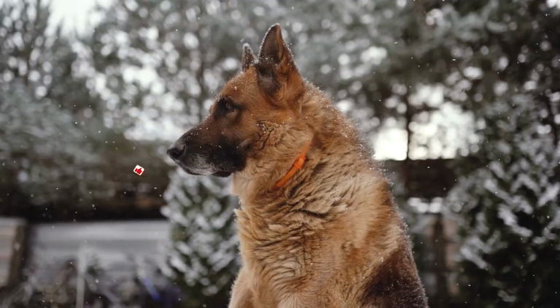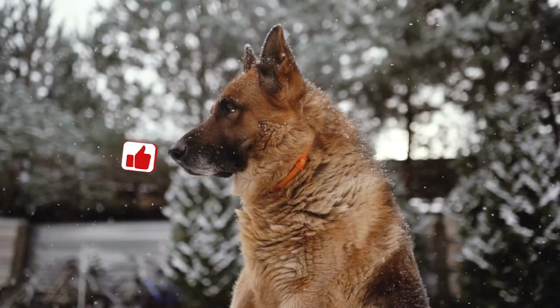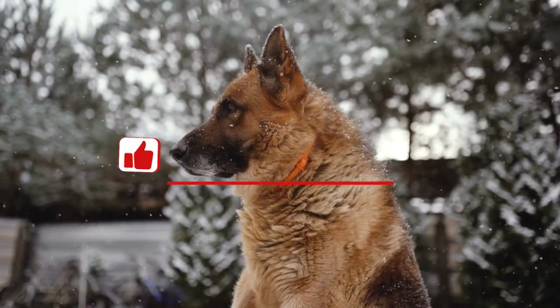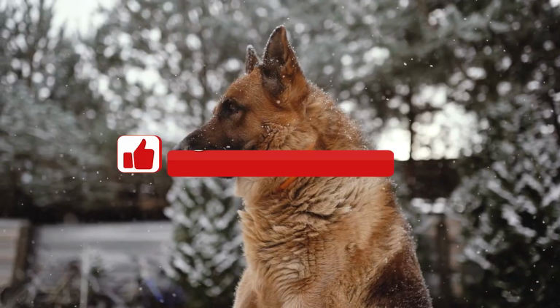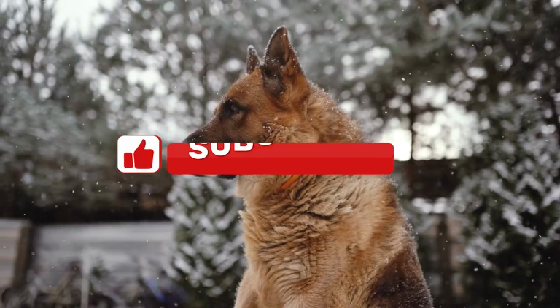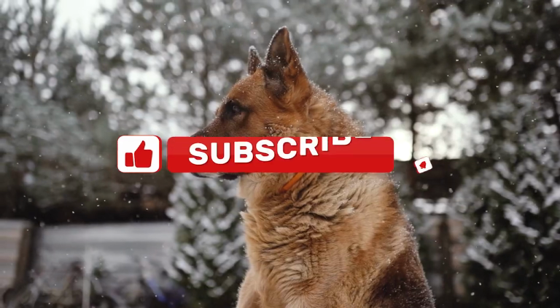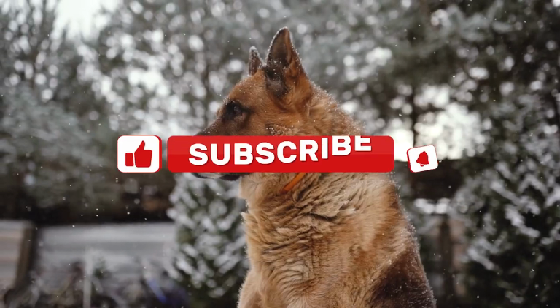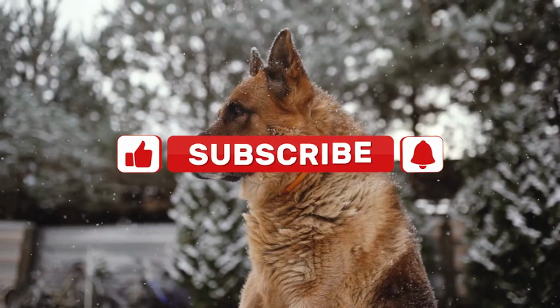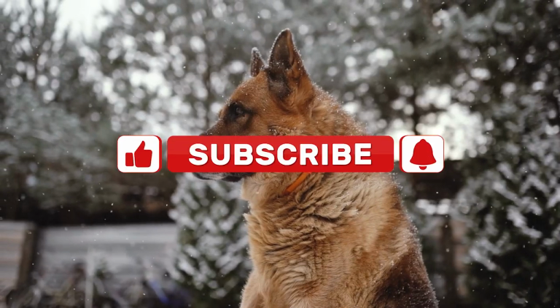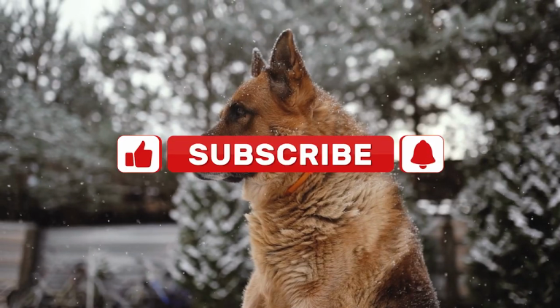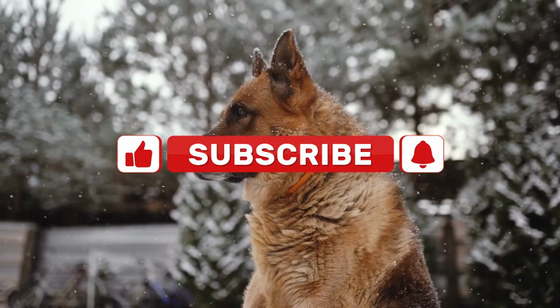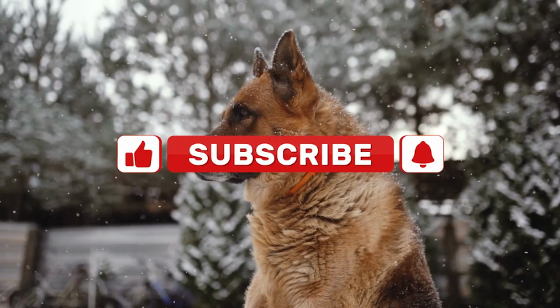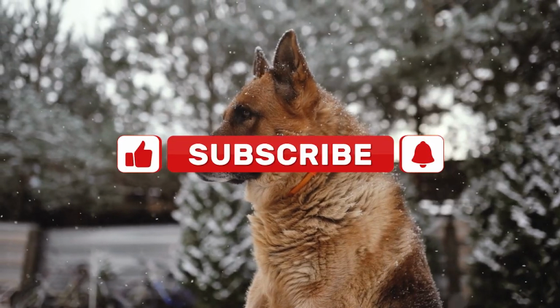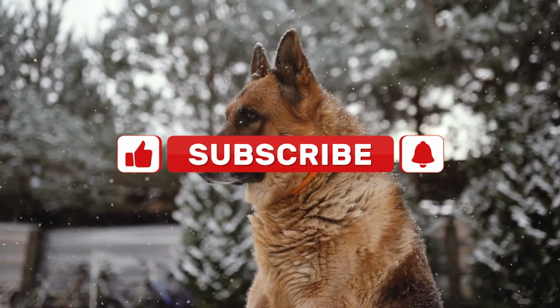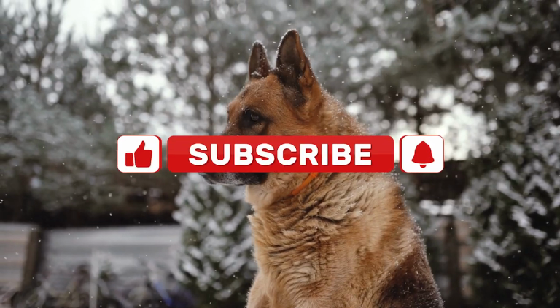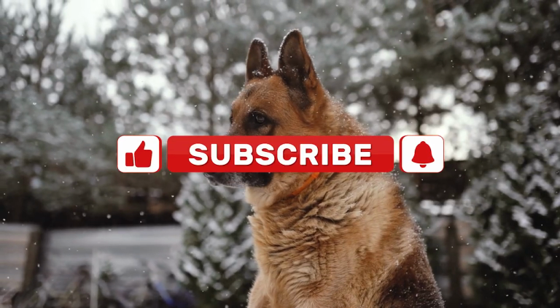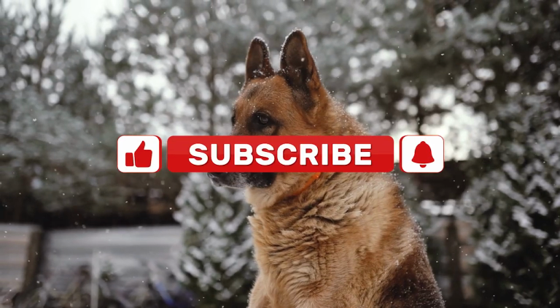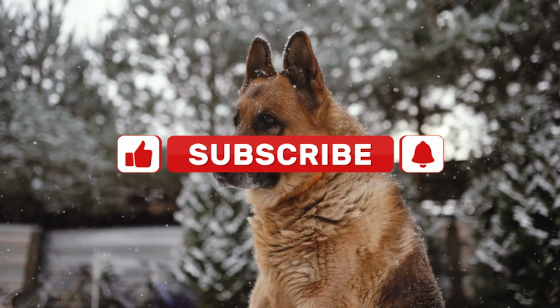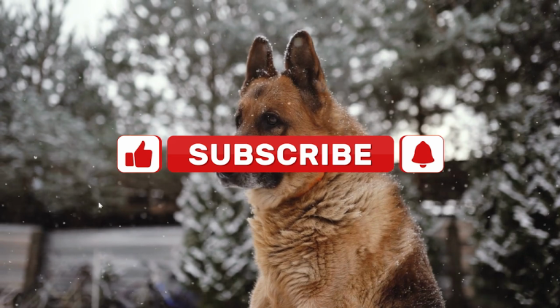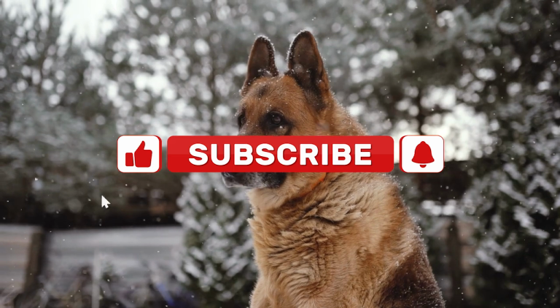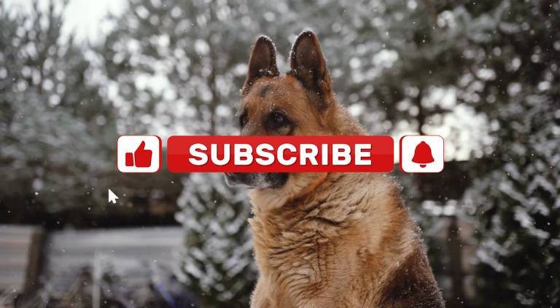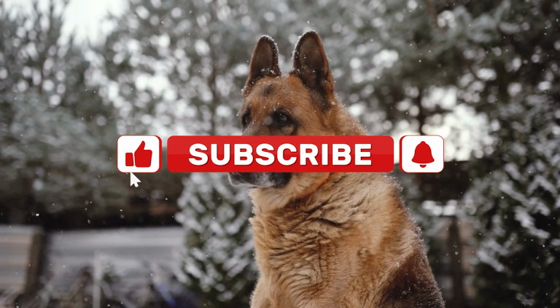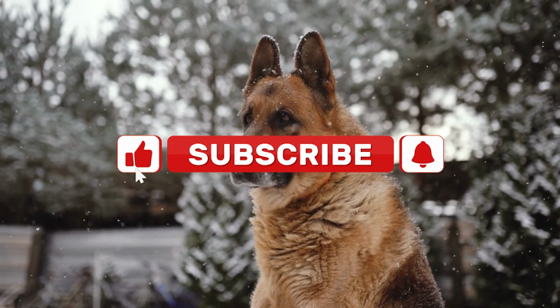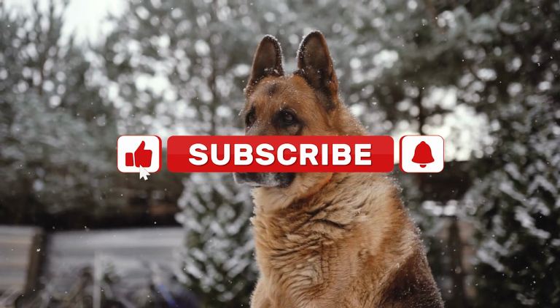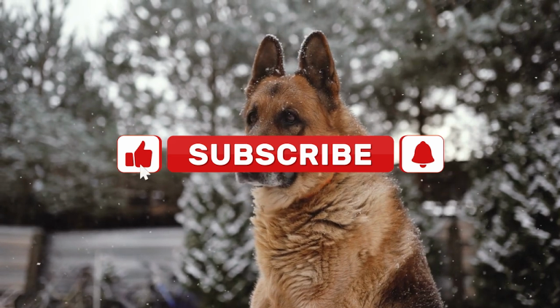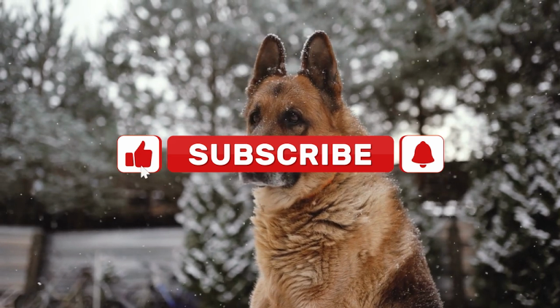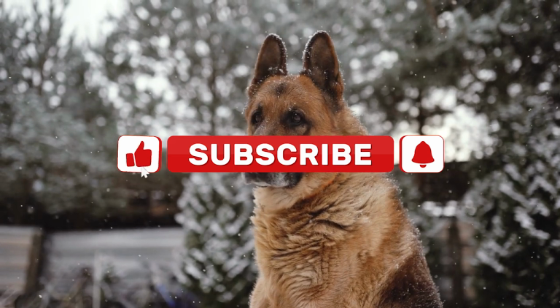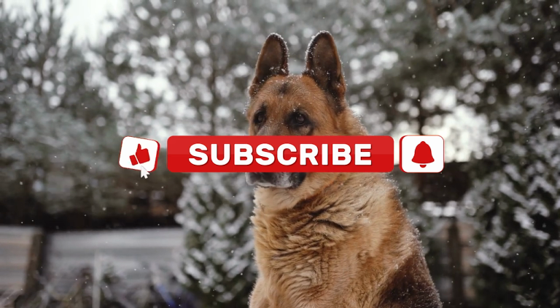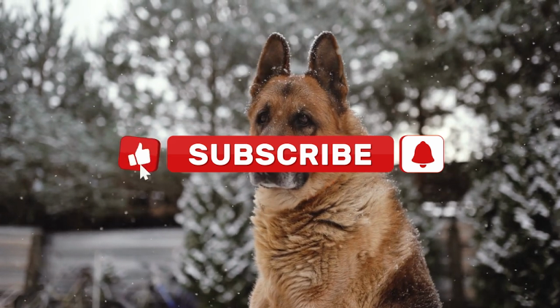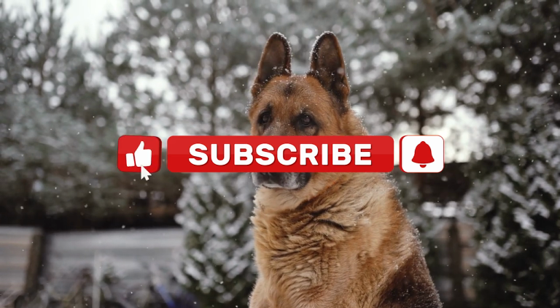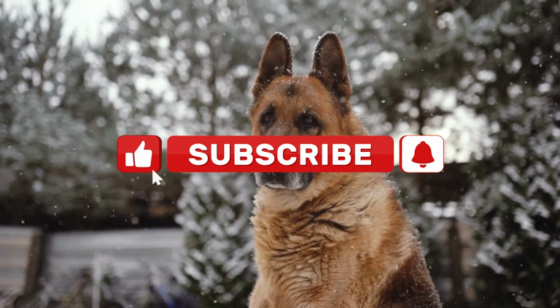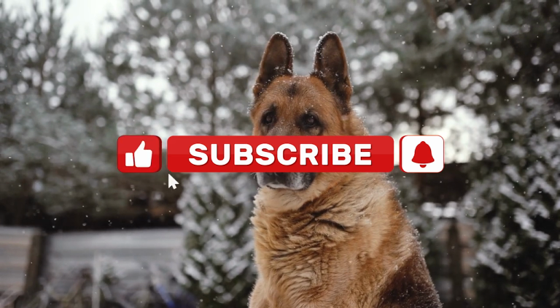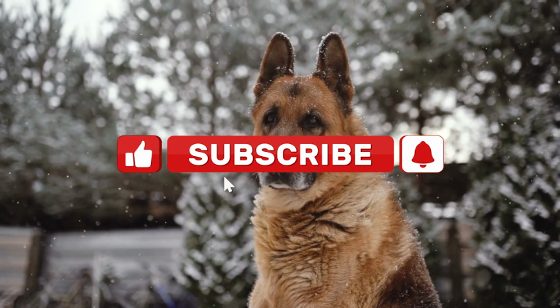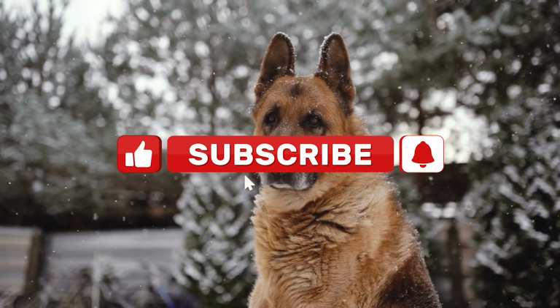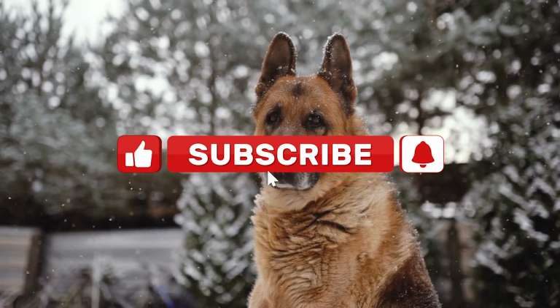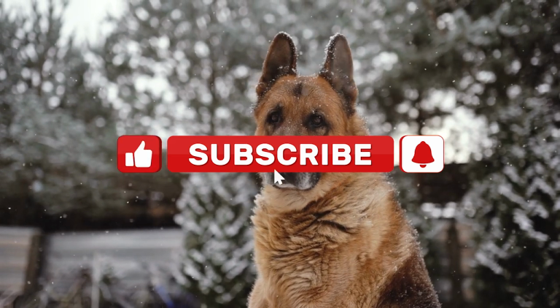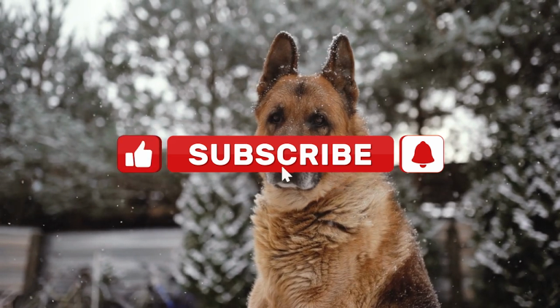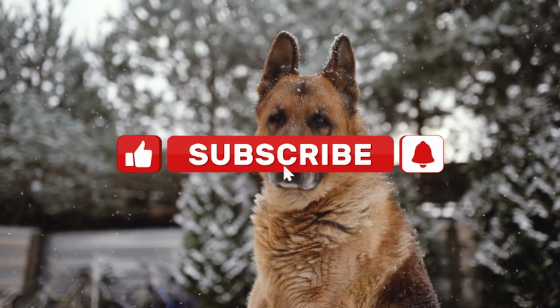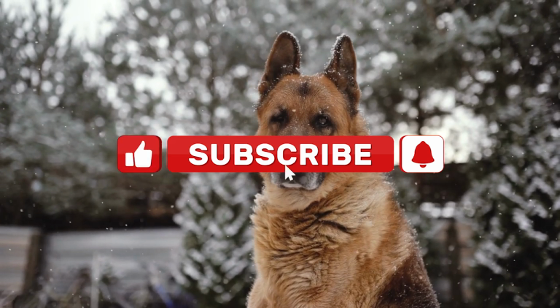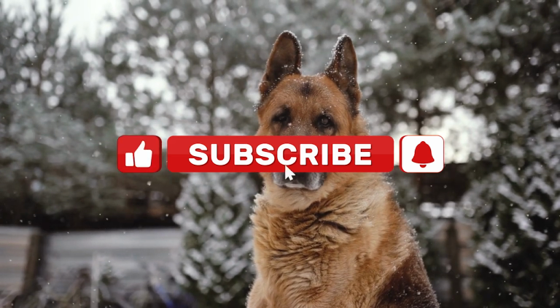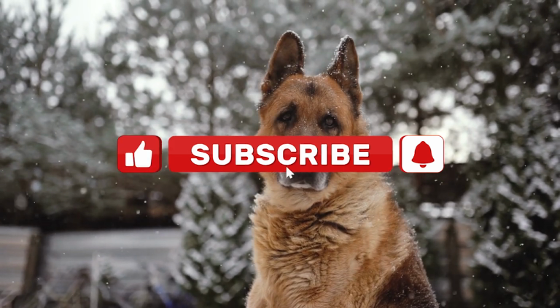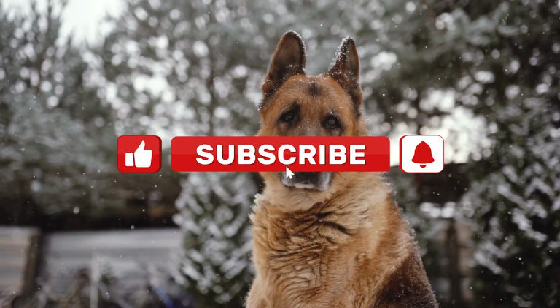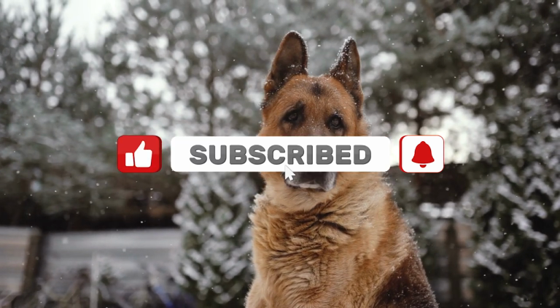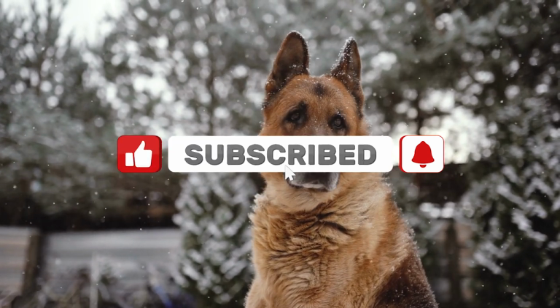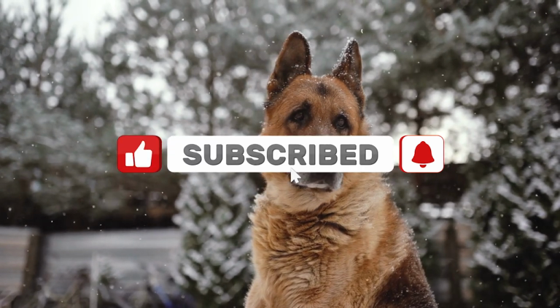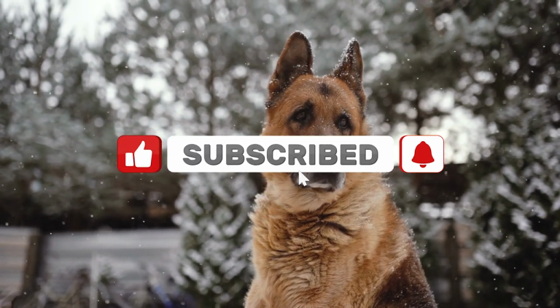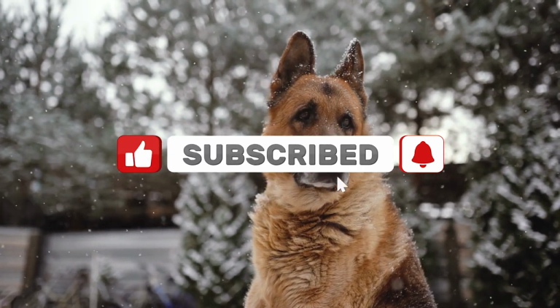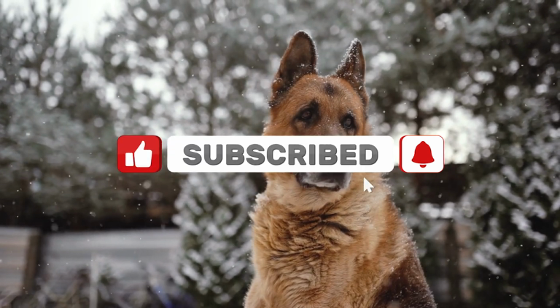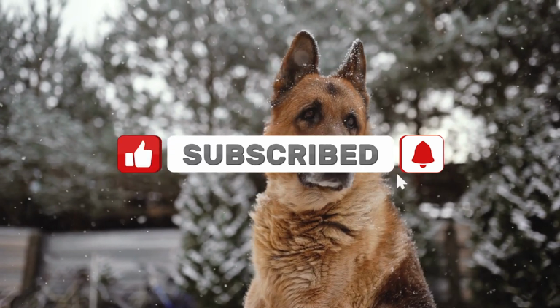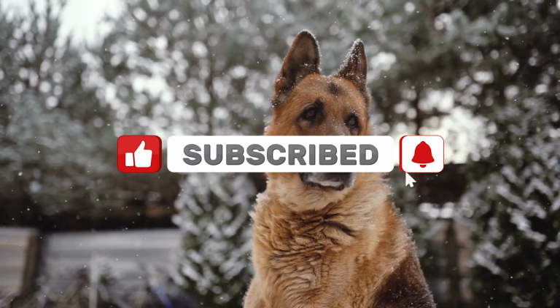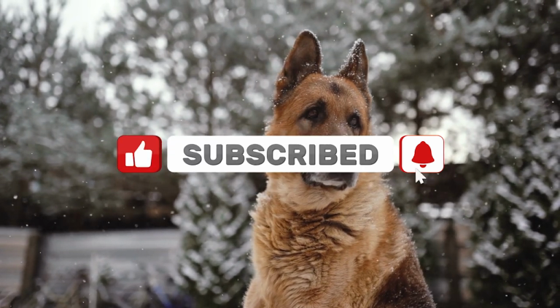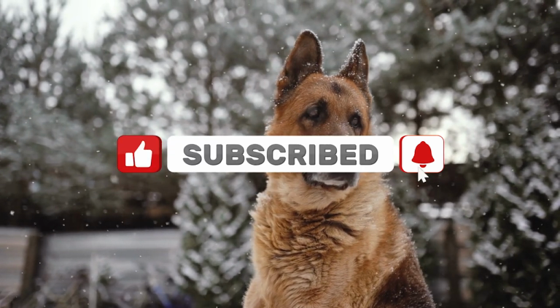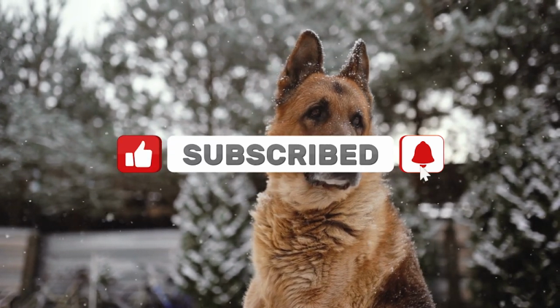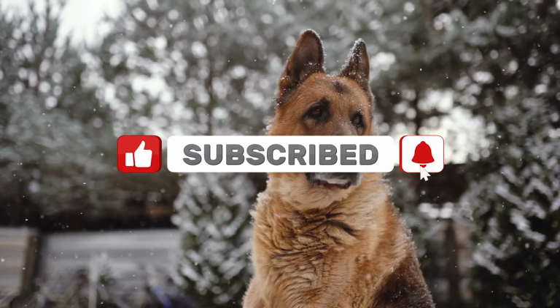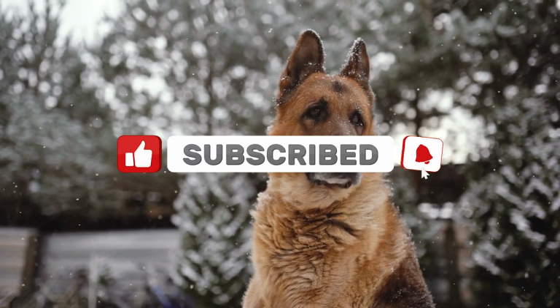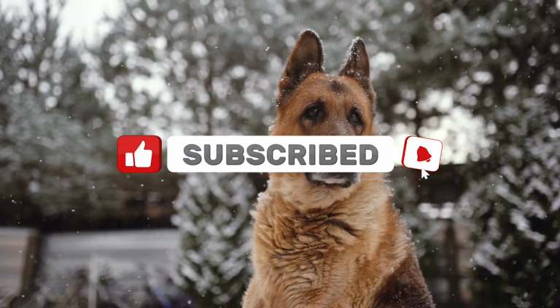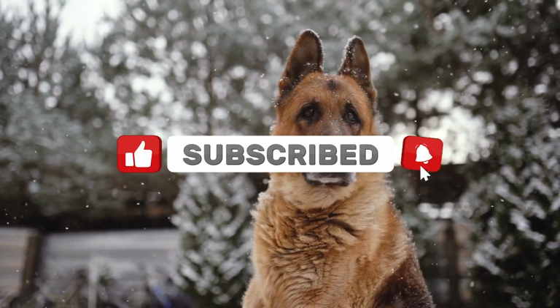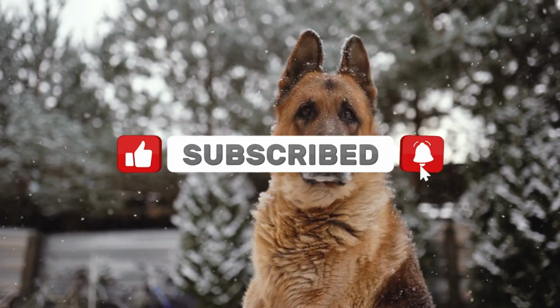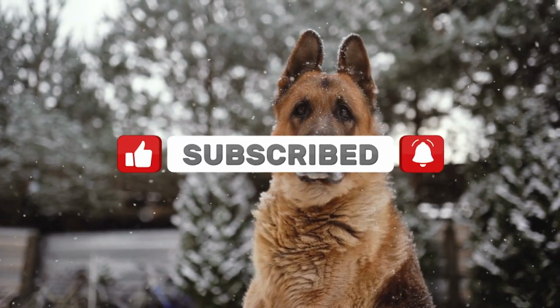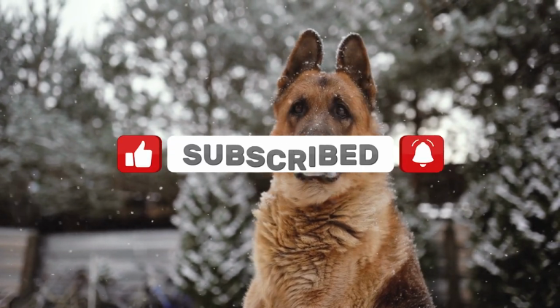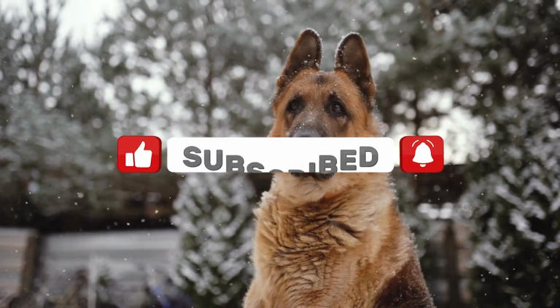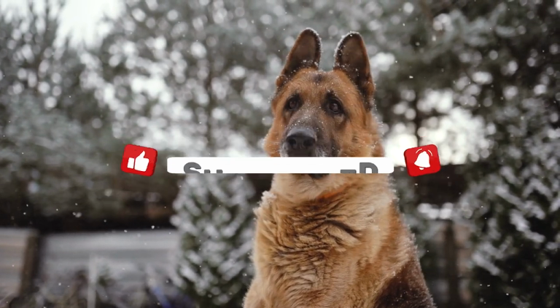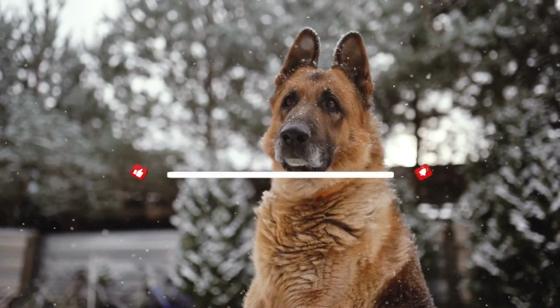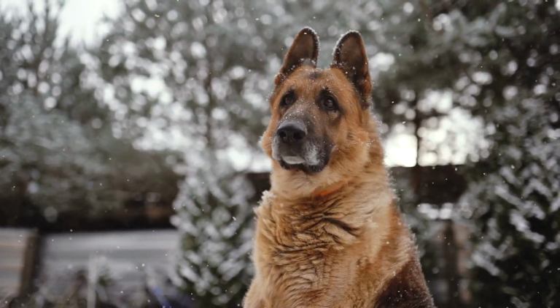Before we share our tips, please make sure to like the video and subscribe to our channel to become a better dog trainer.